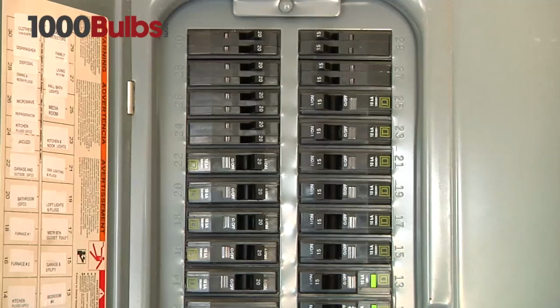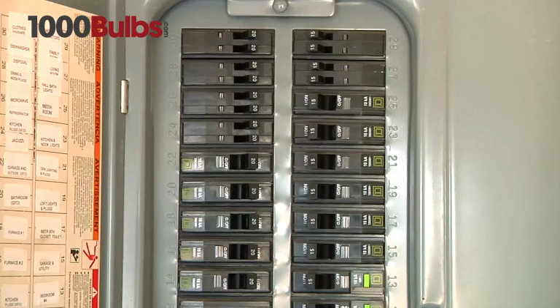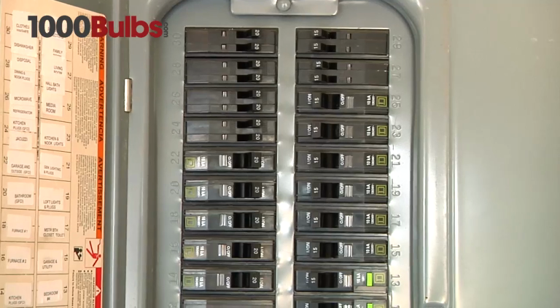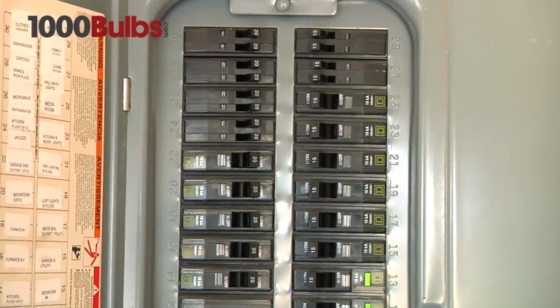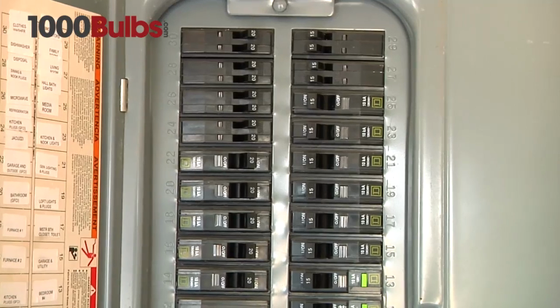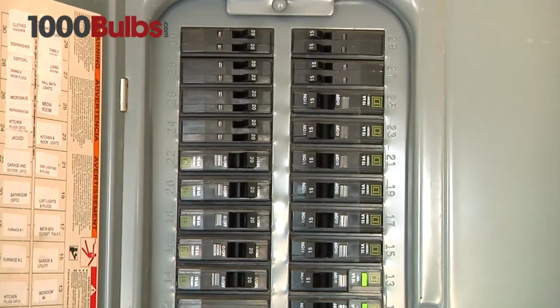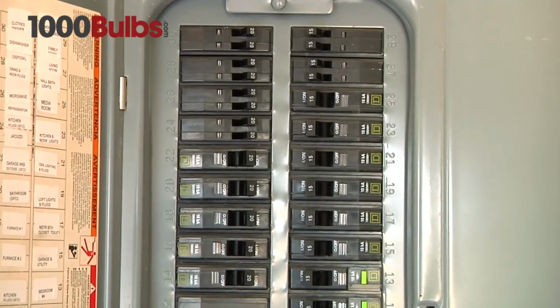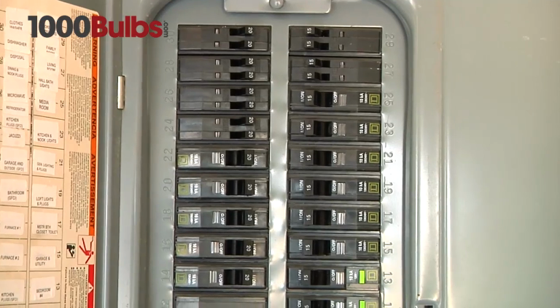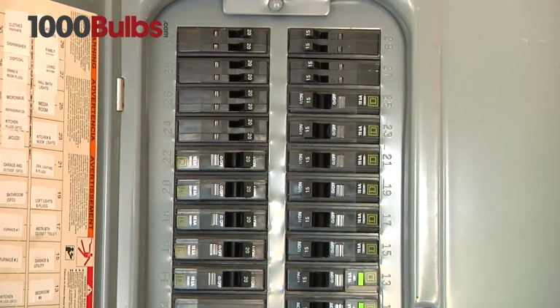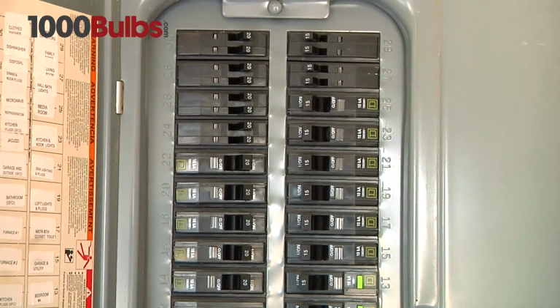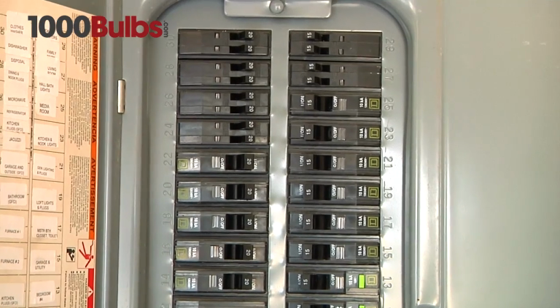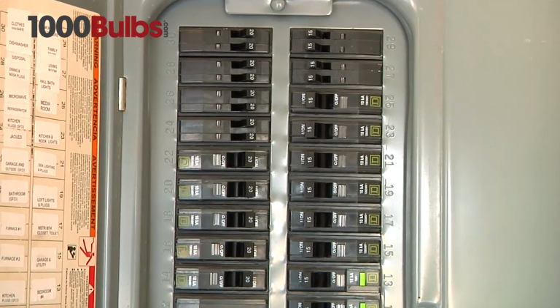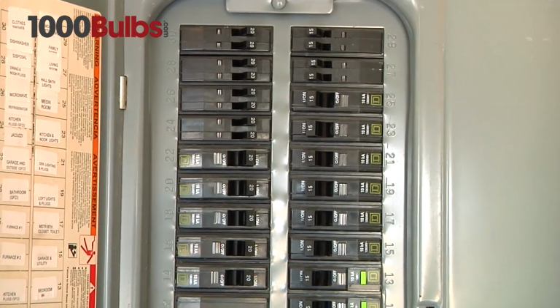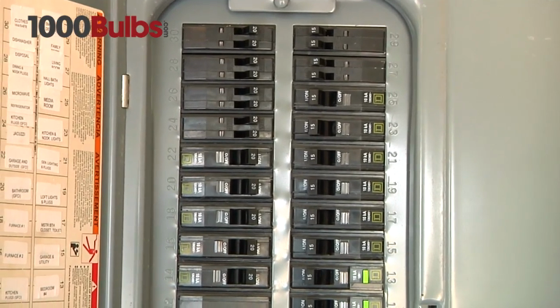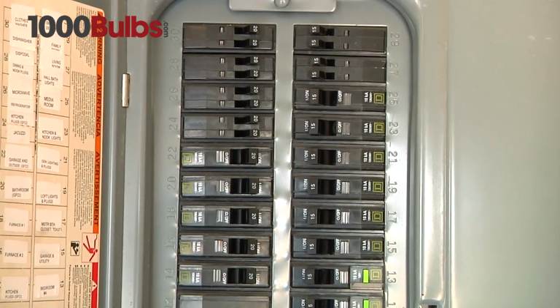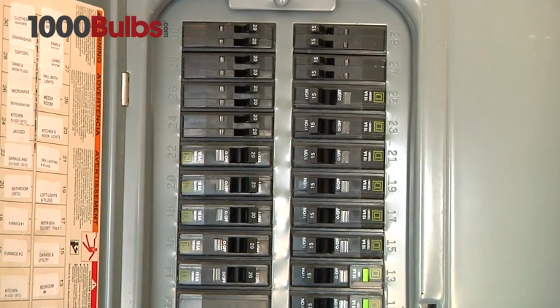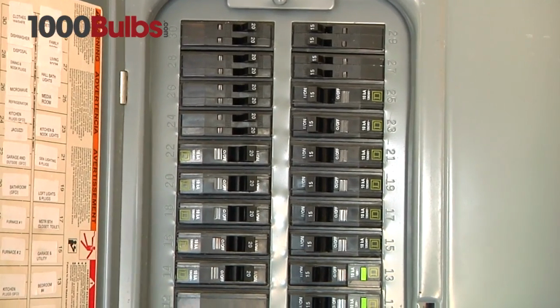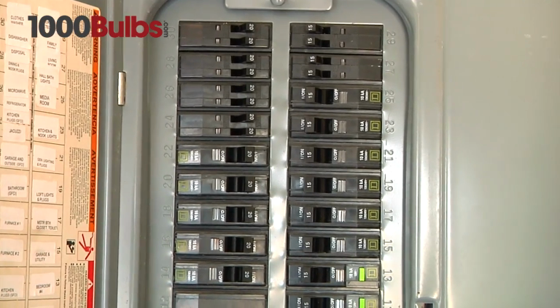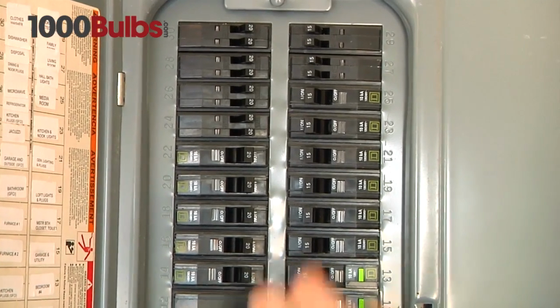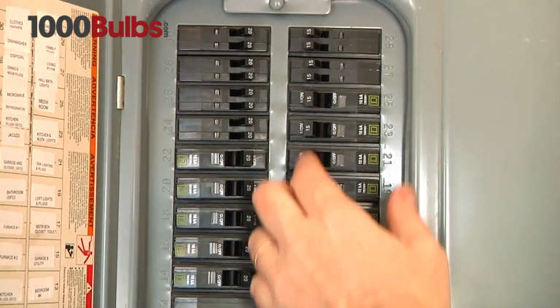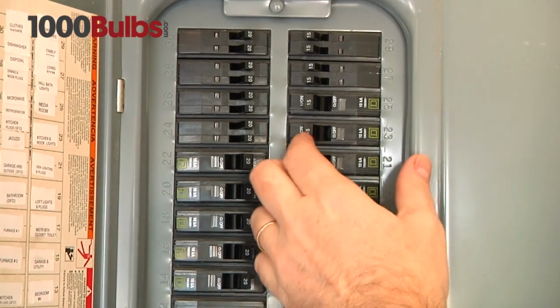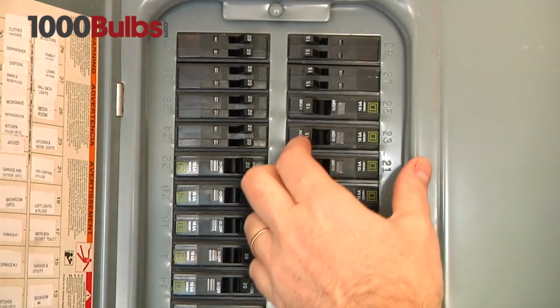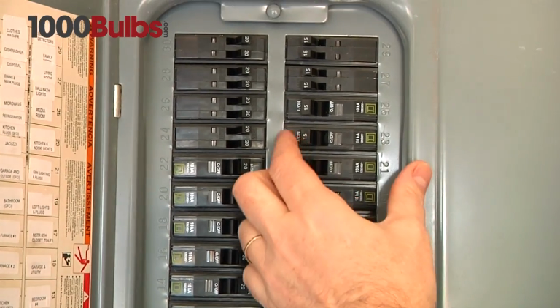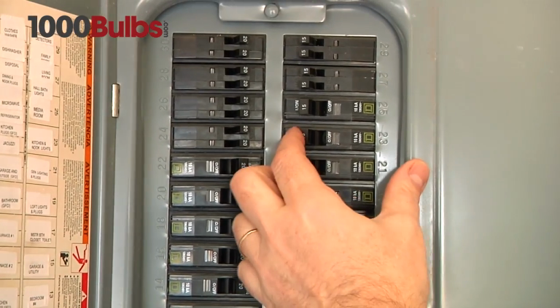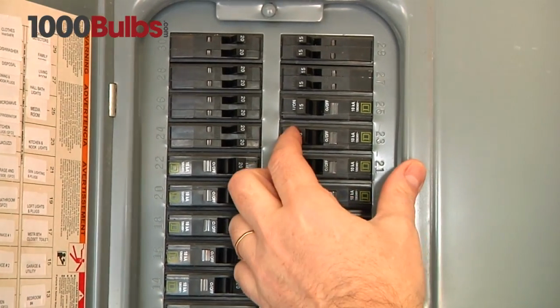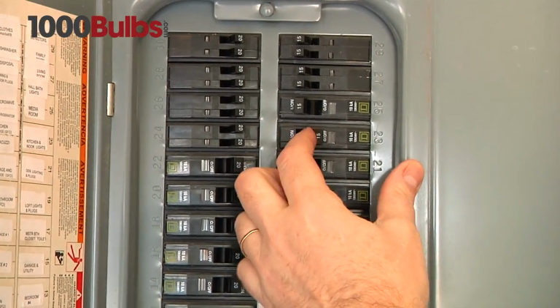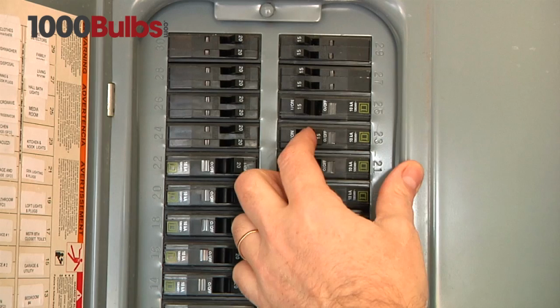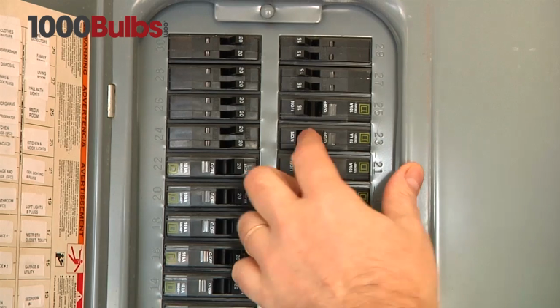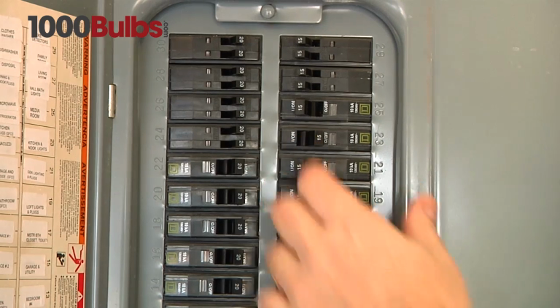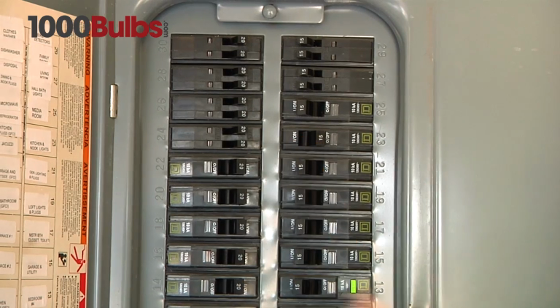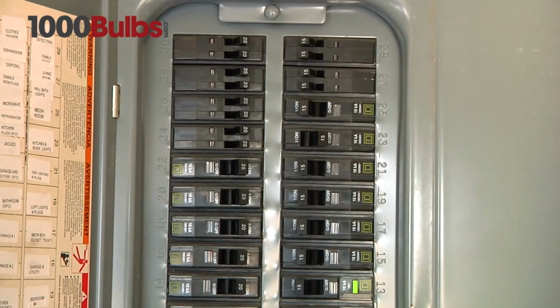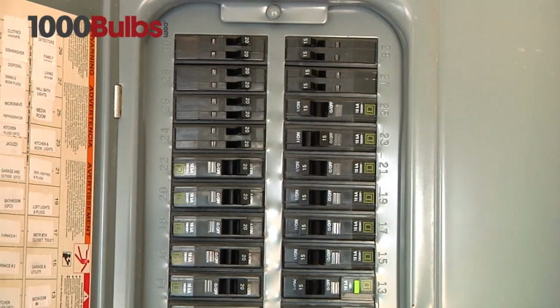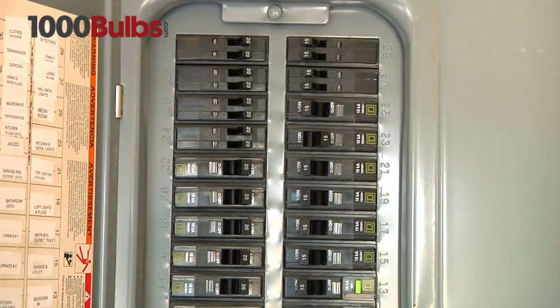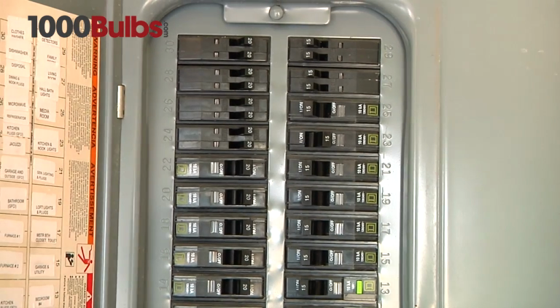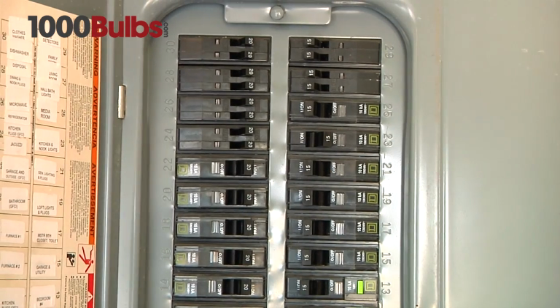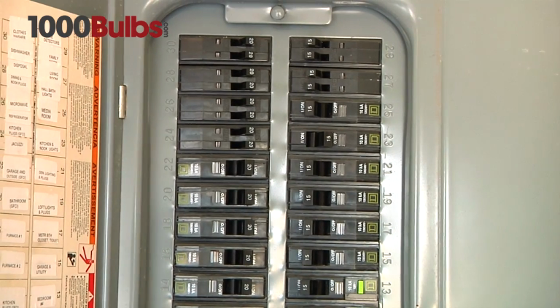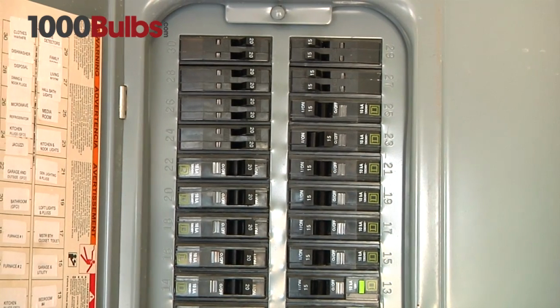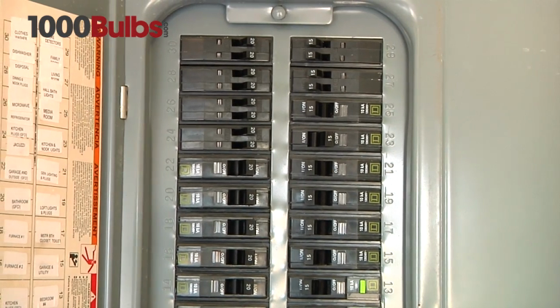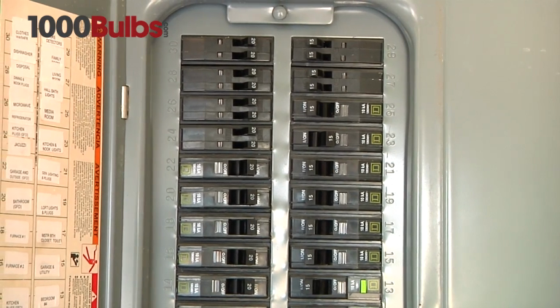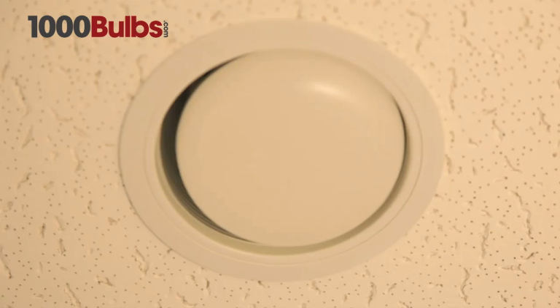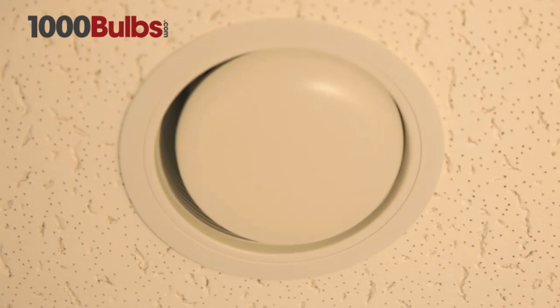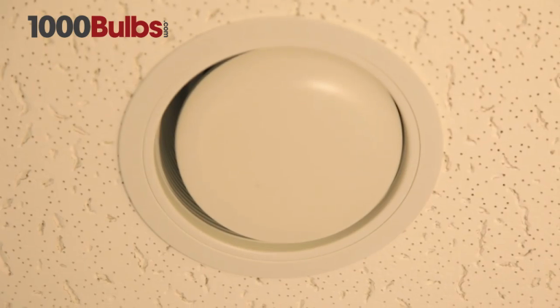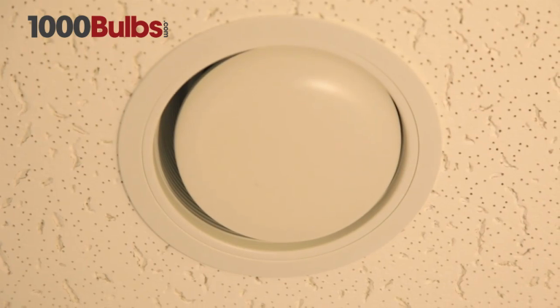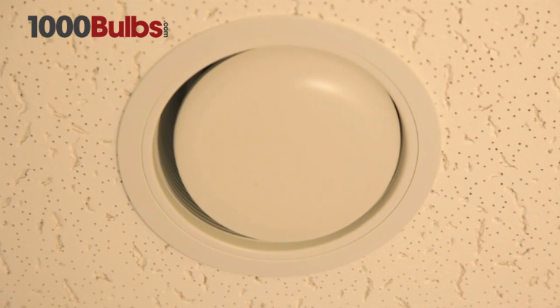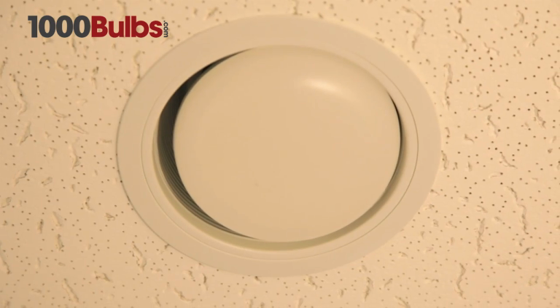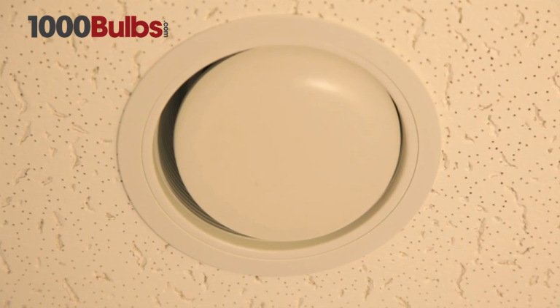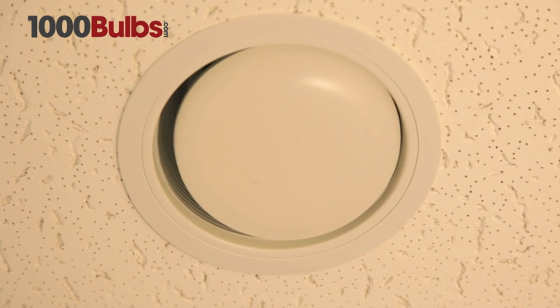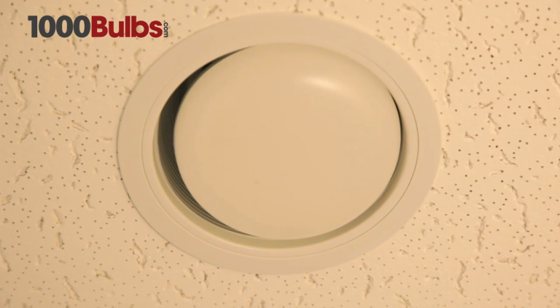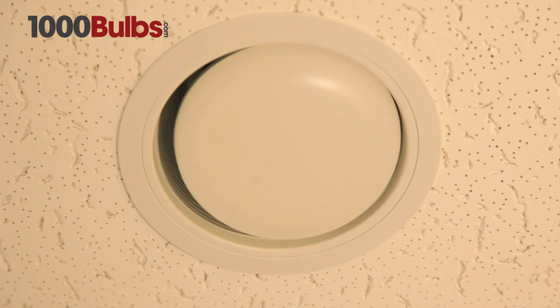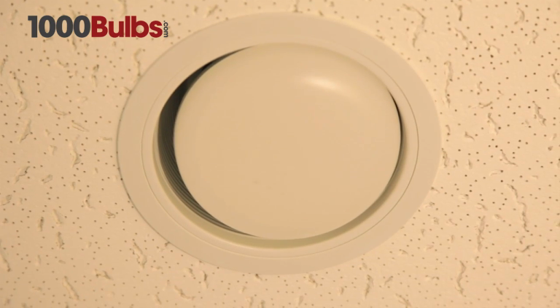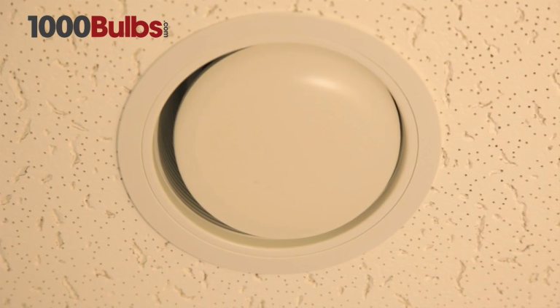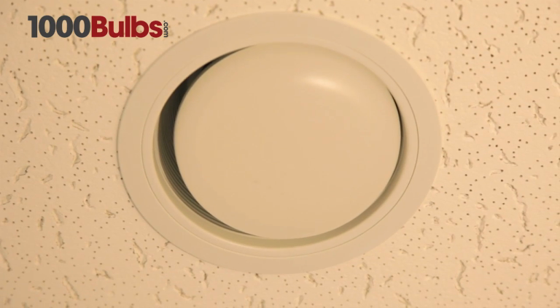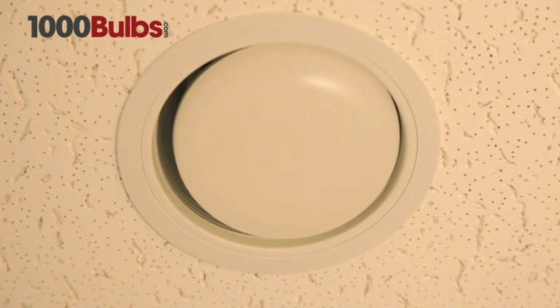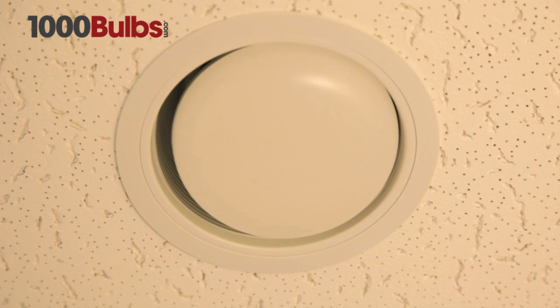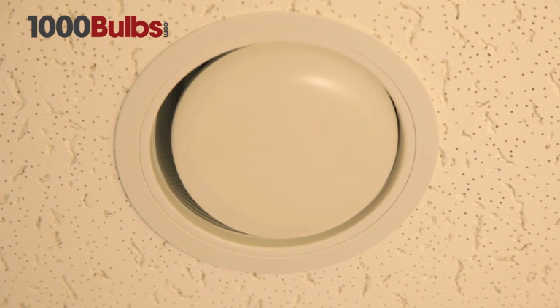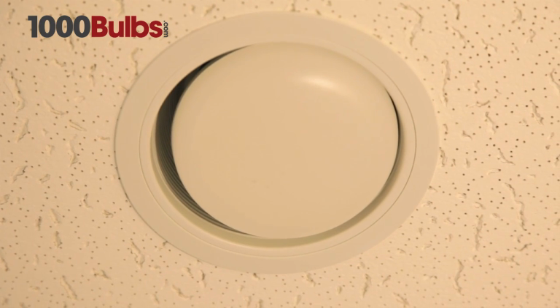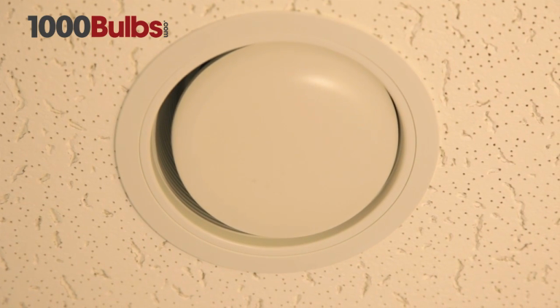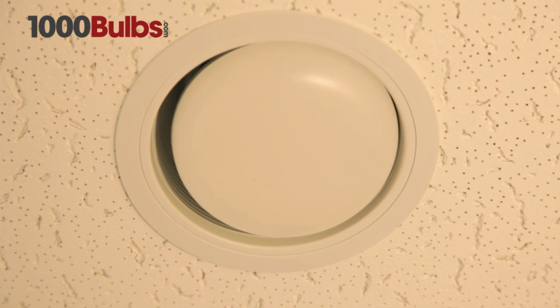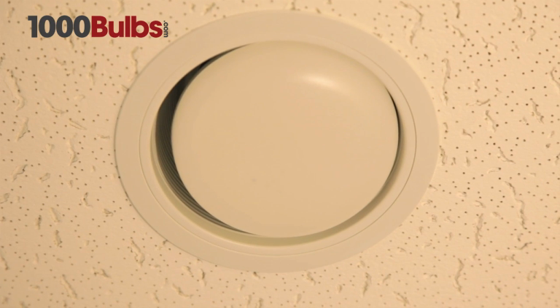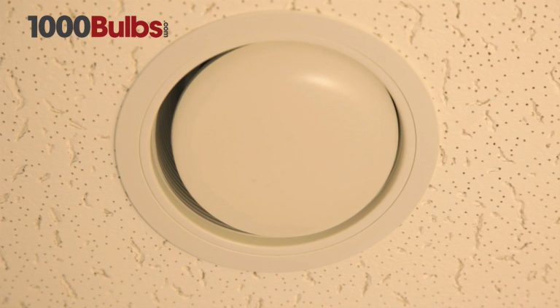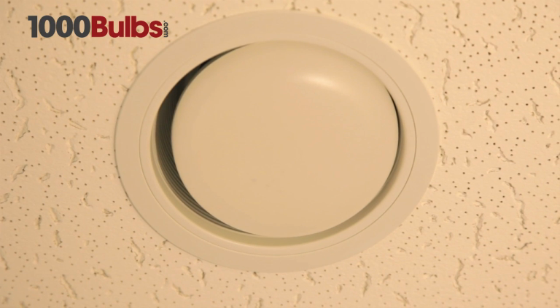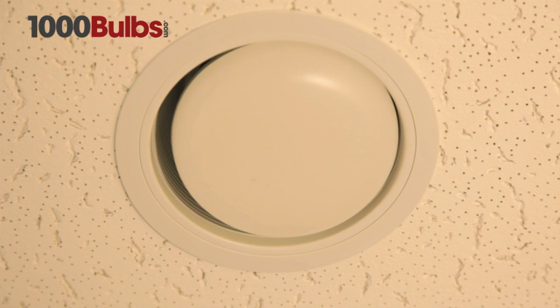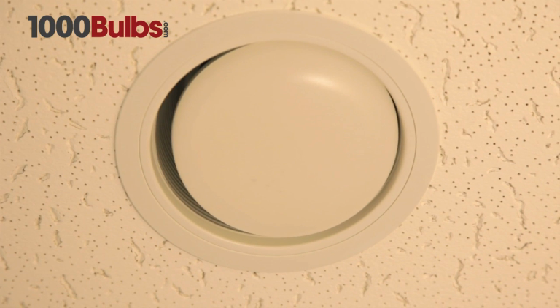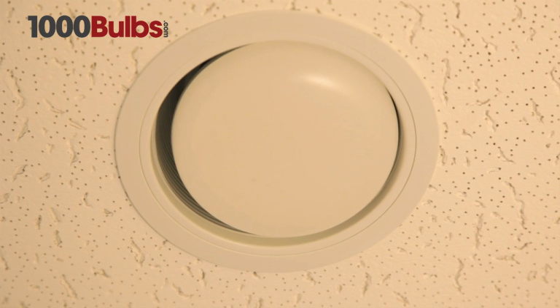First, cut the power off at the circuit breaker to the room you will be installing your light. This will help you avoid the hazard of an electric shock.